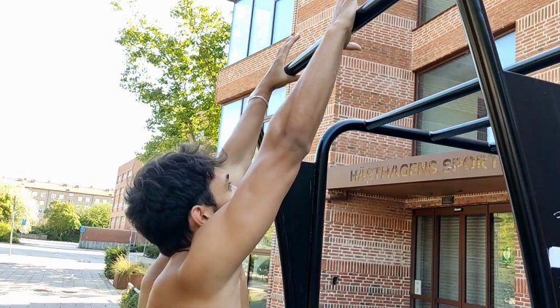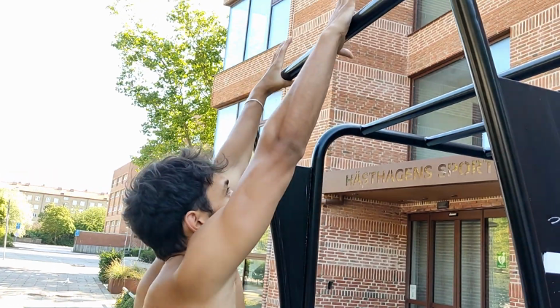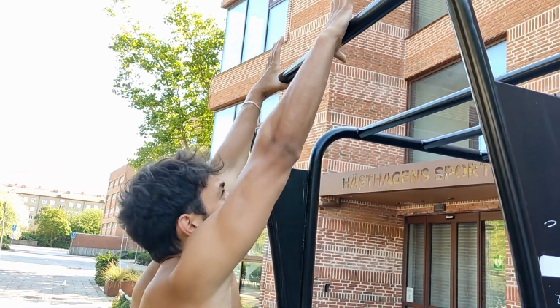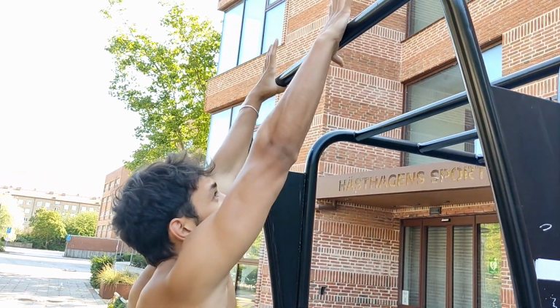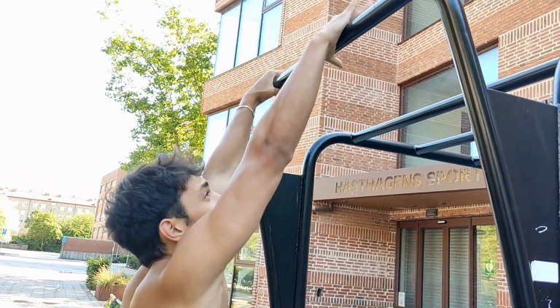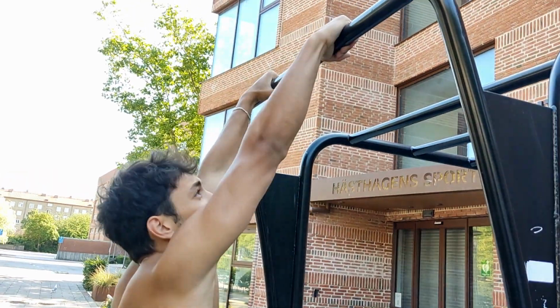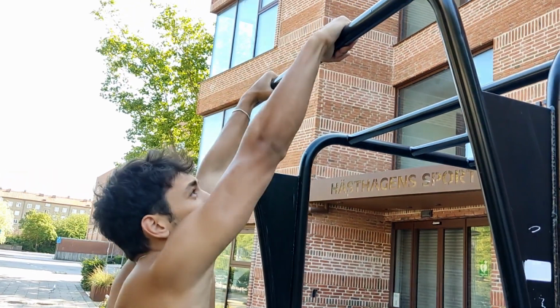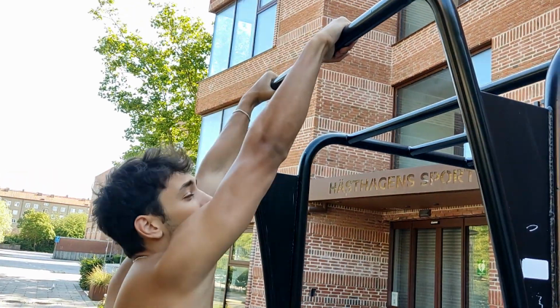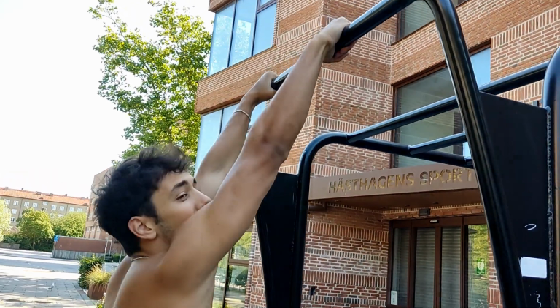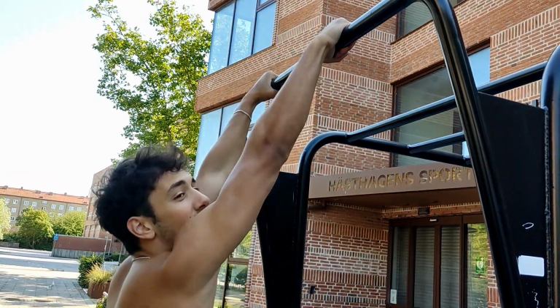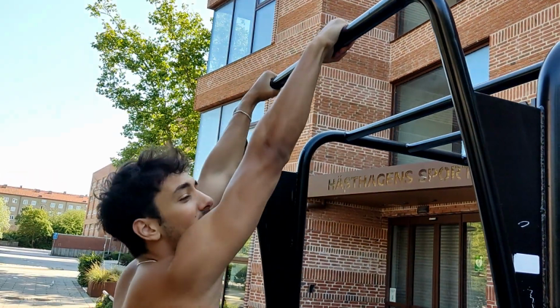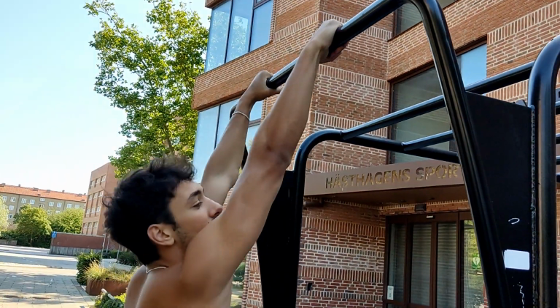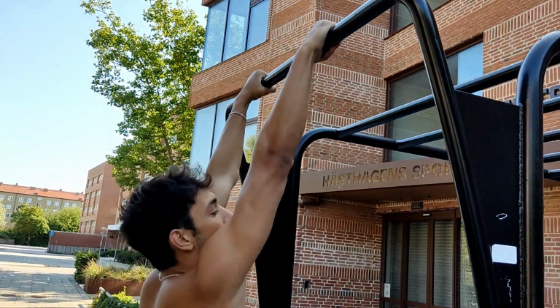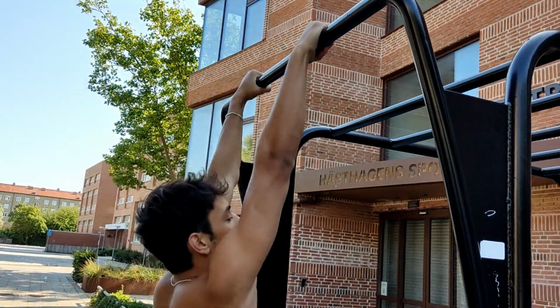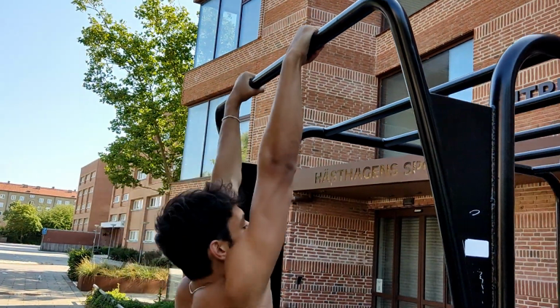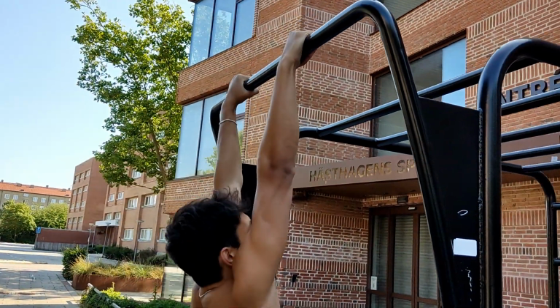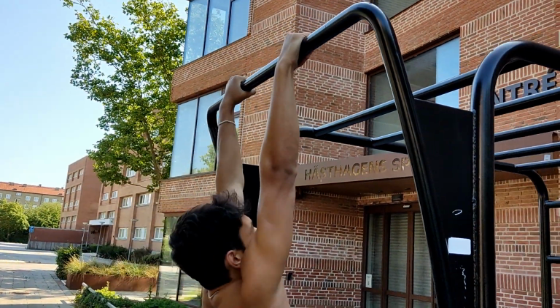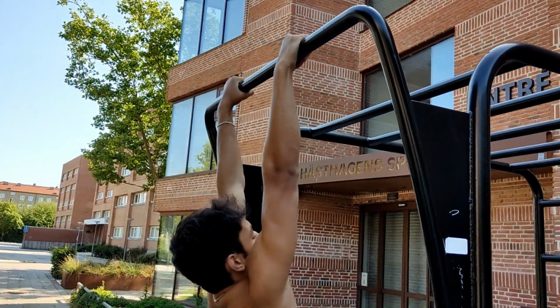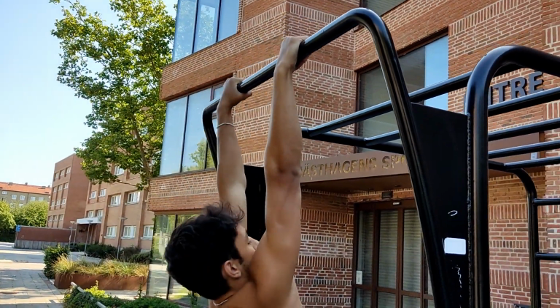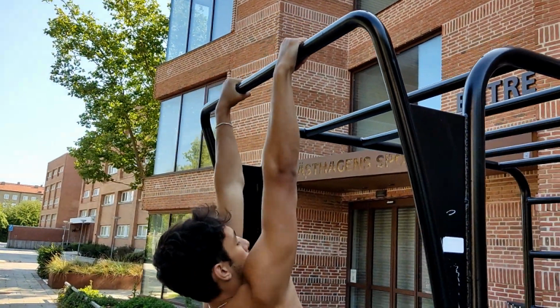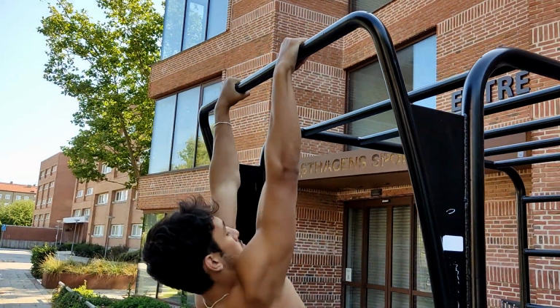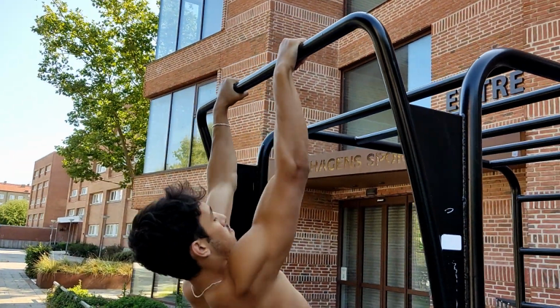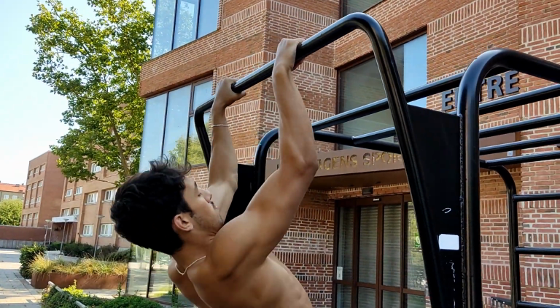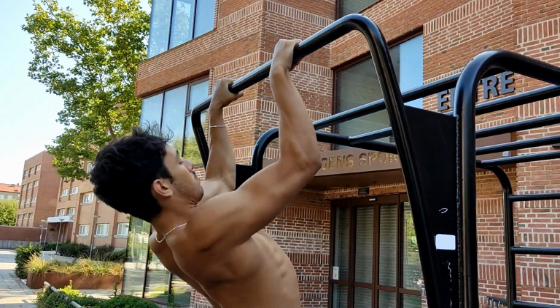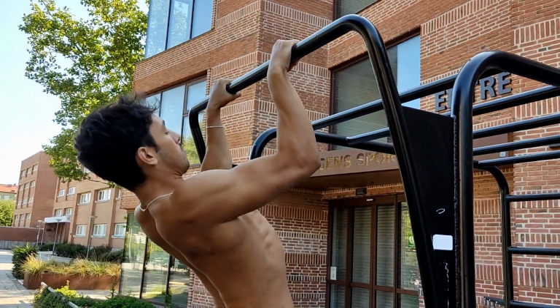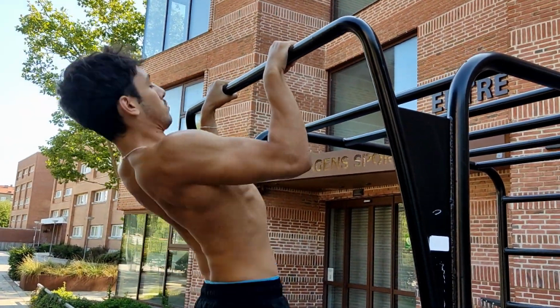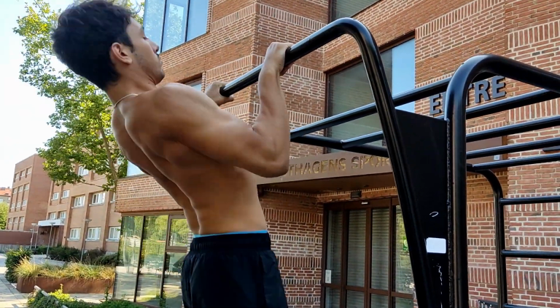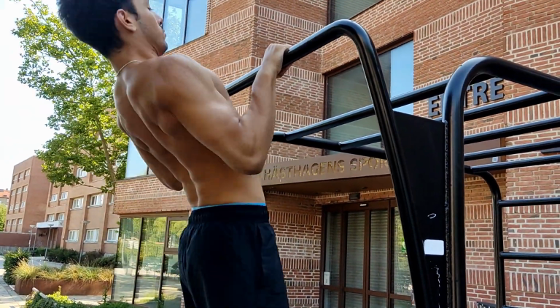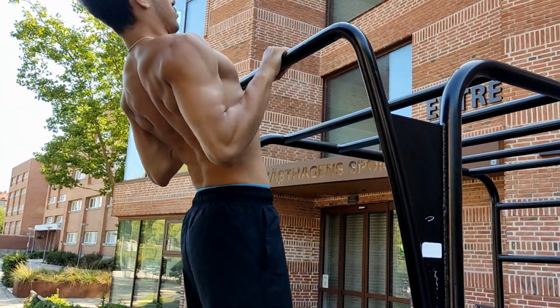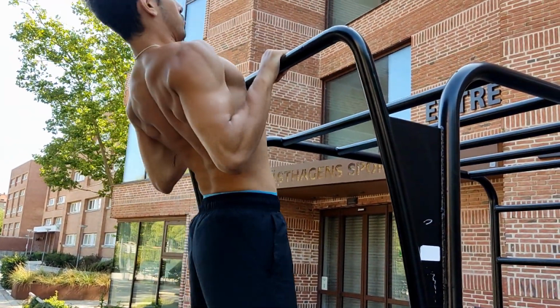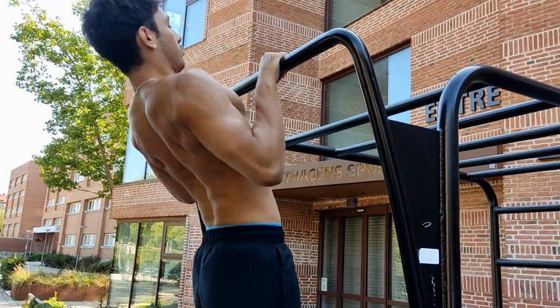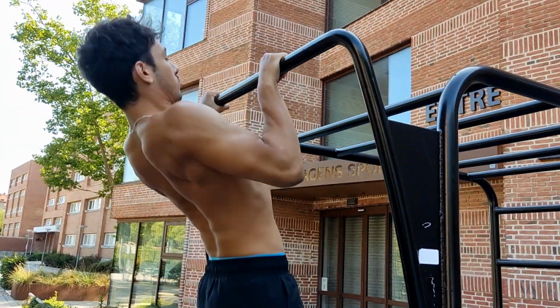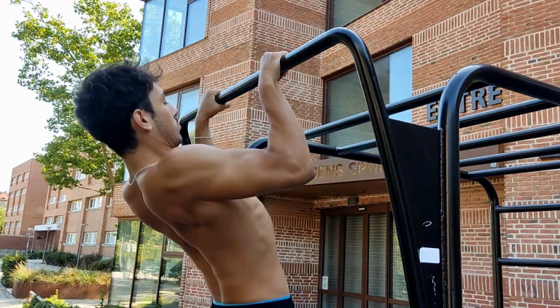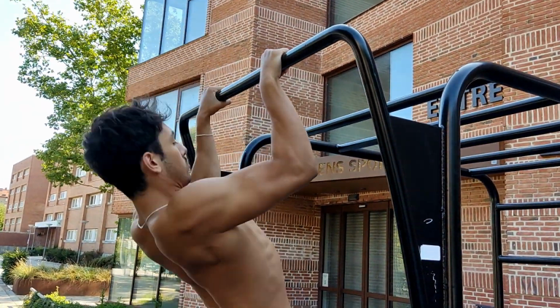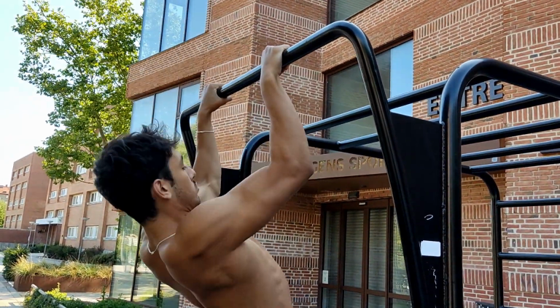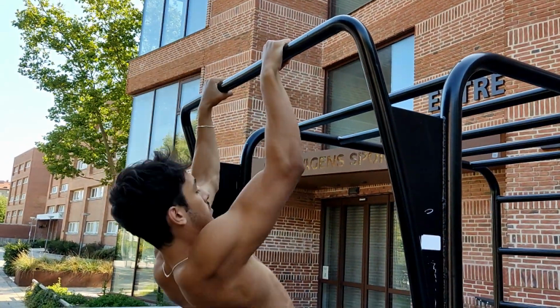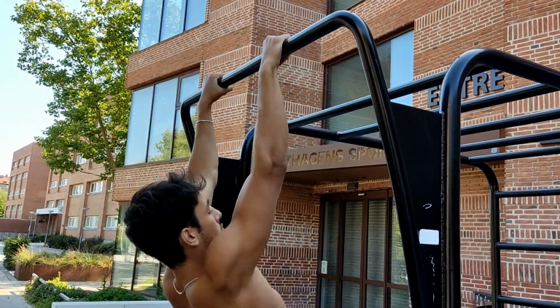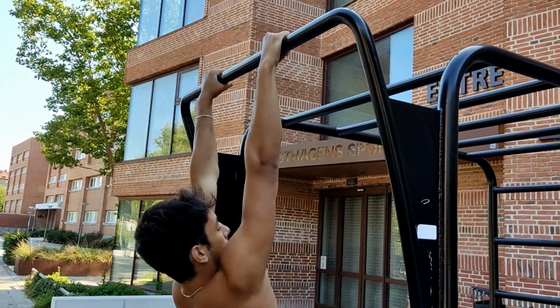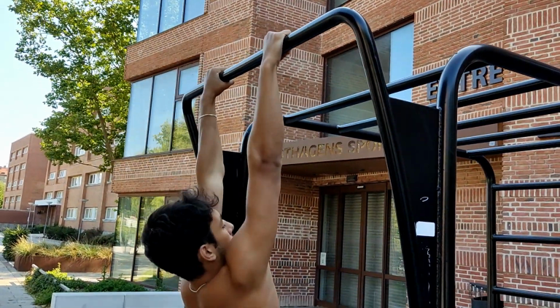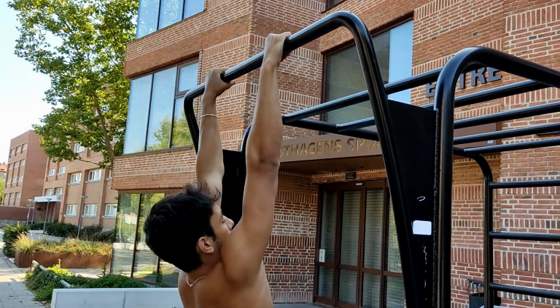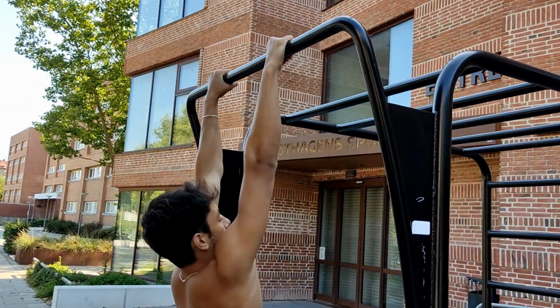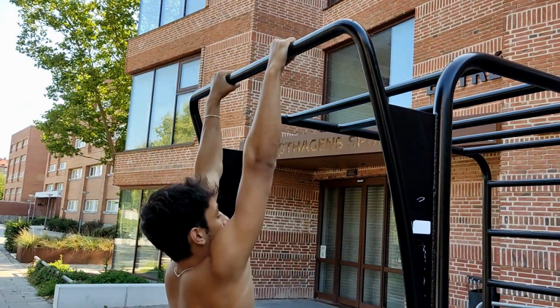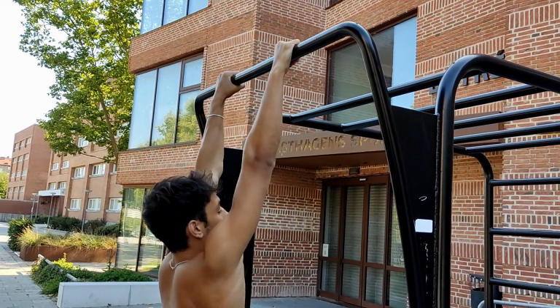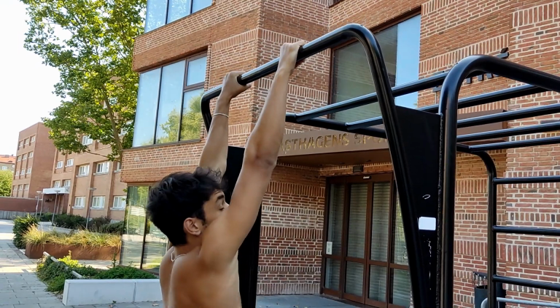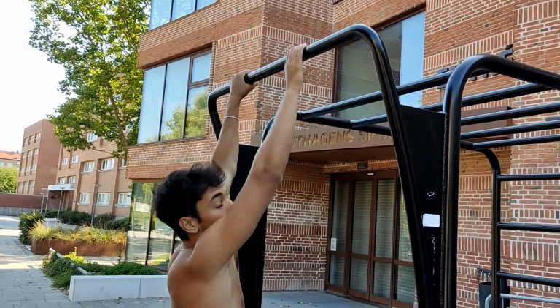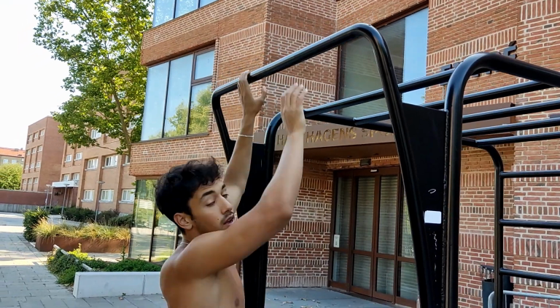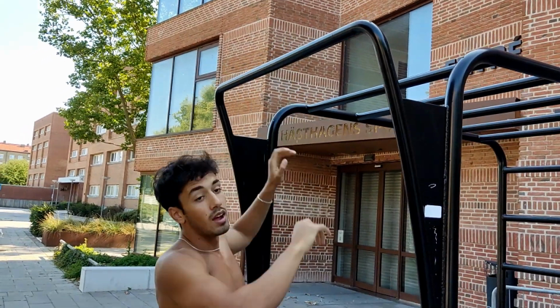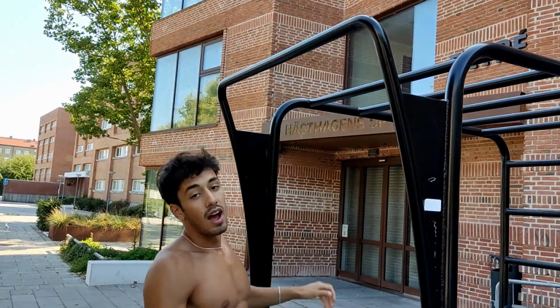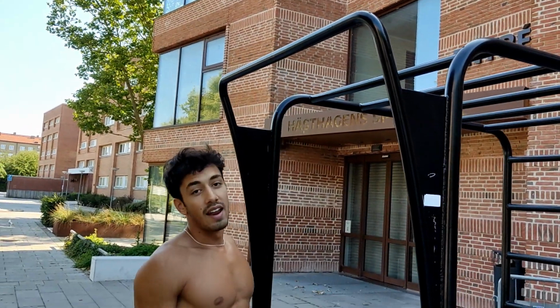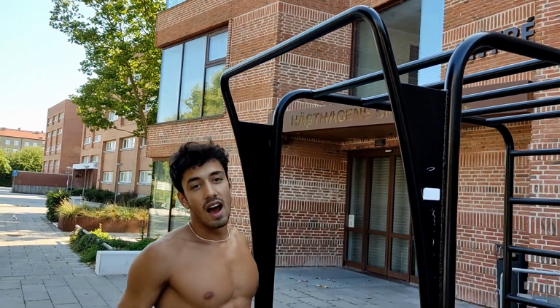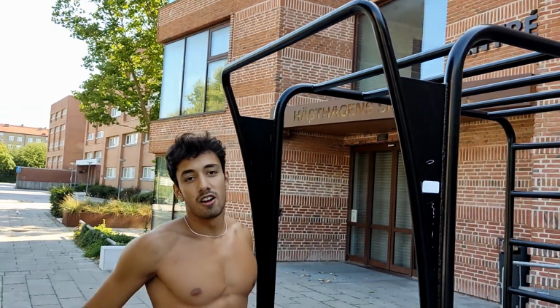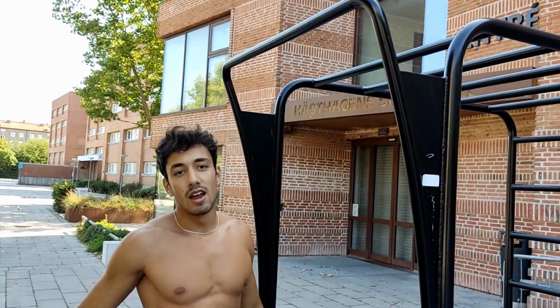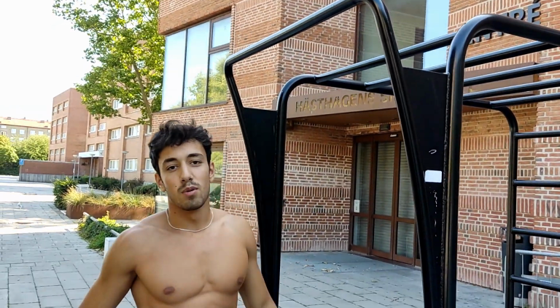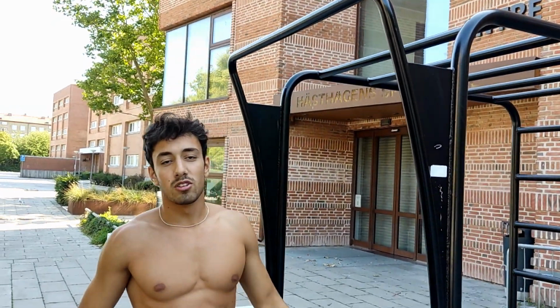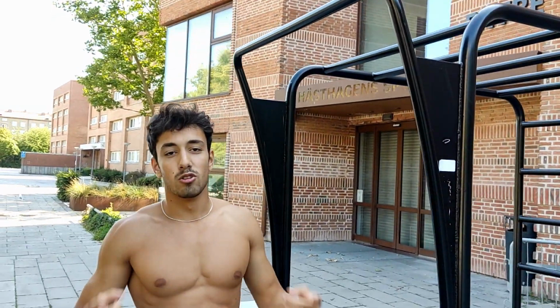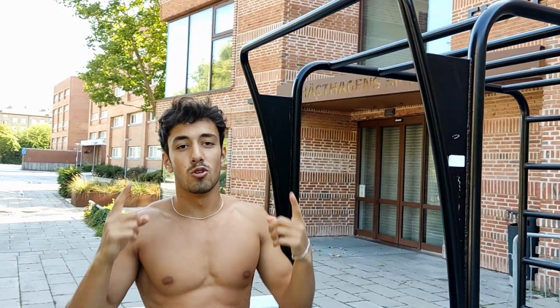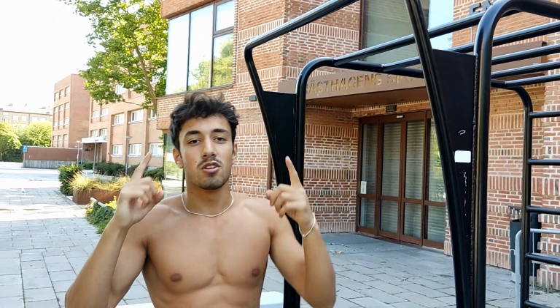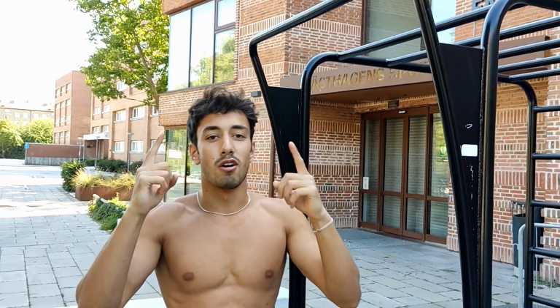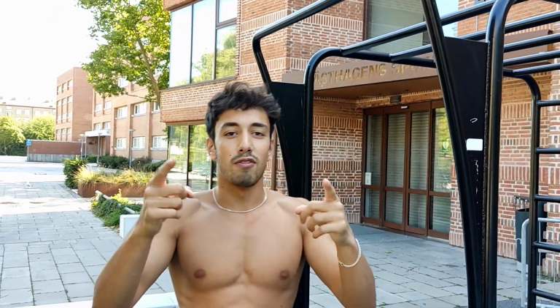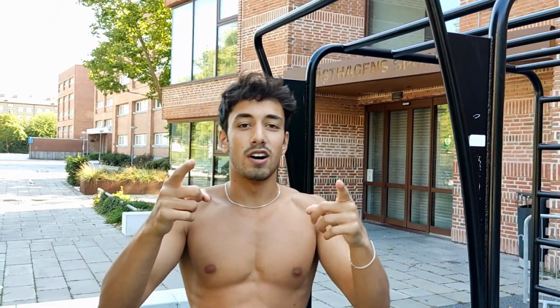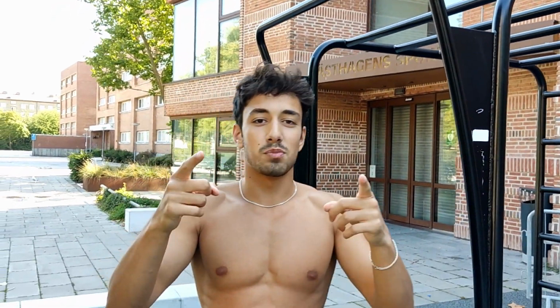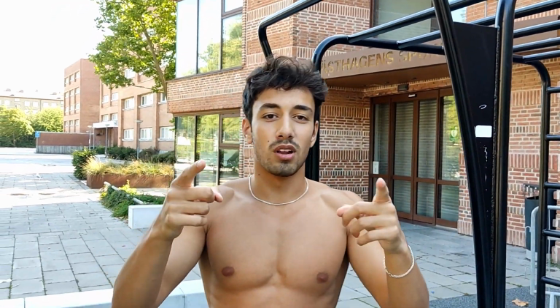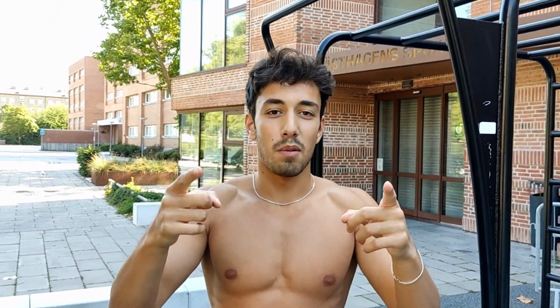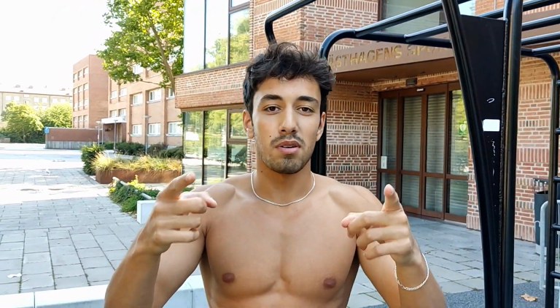Hold tight with your hands and just pull — and now you're able to do your first pull-up.